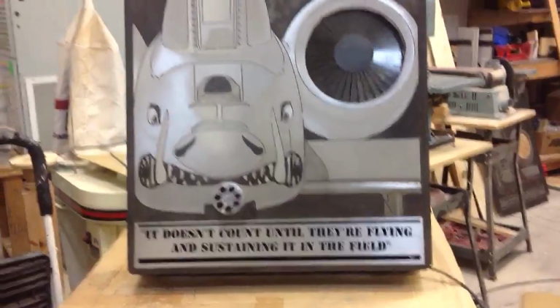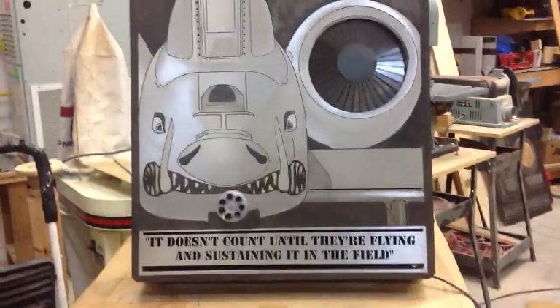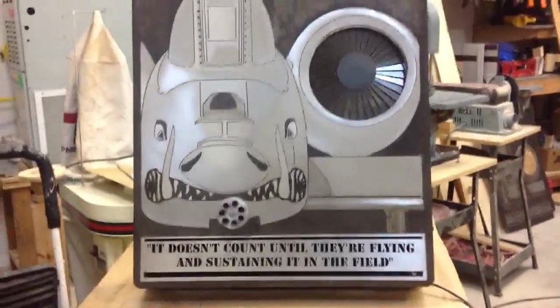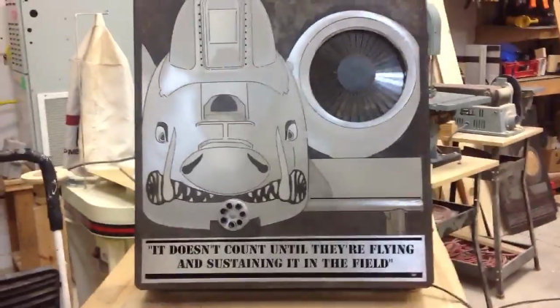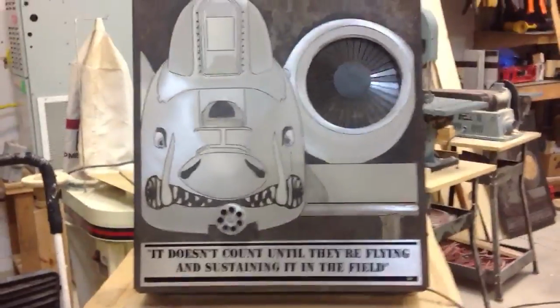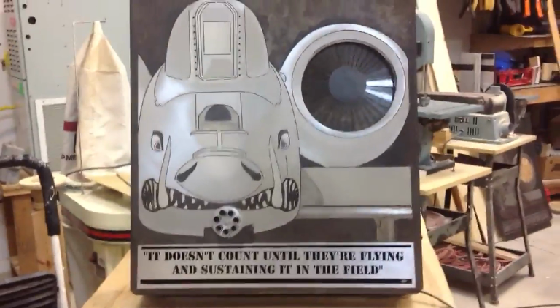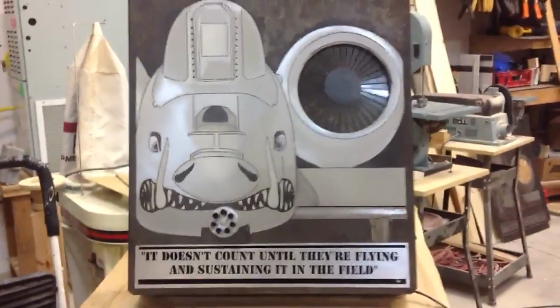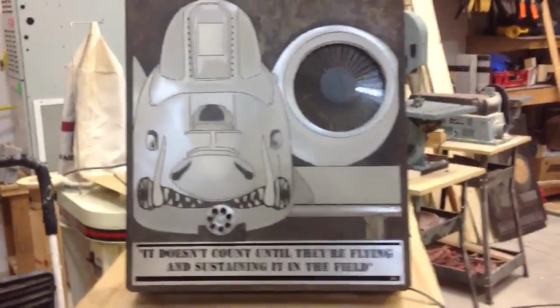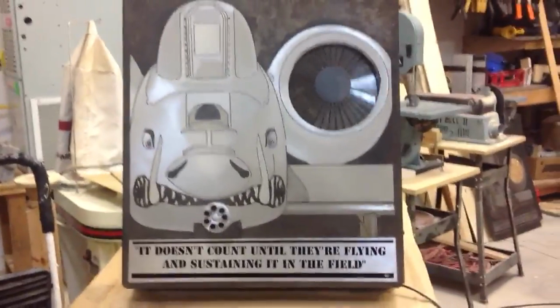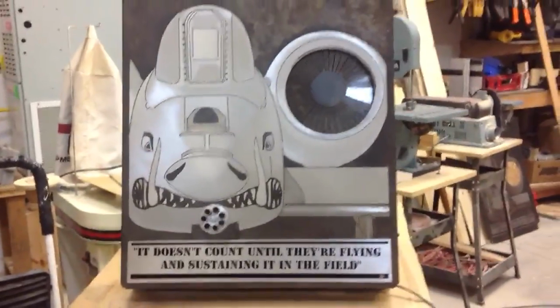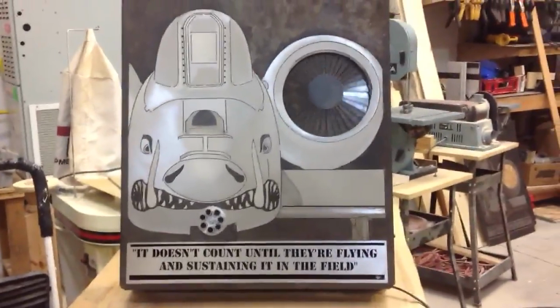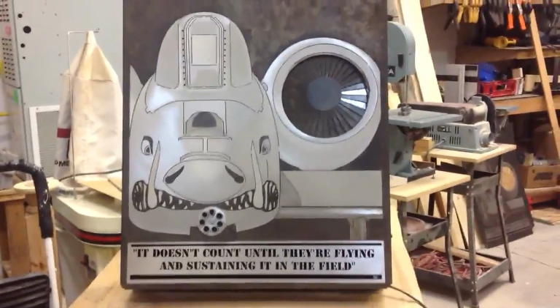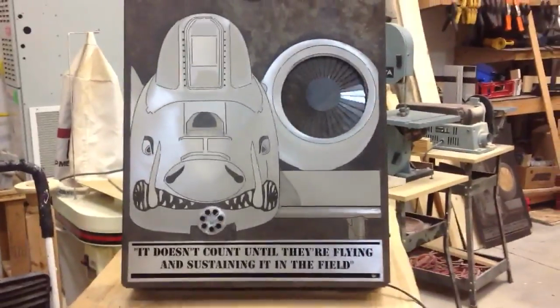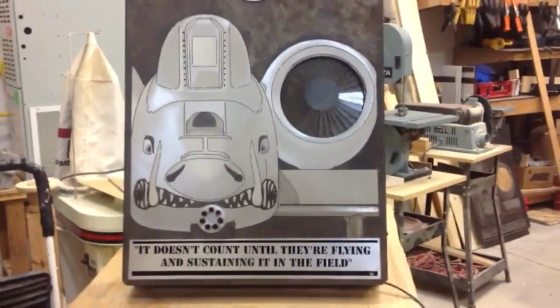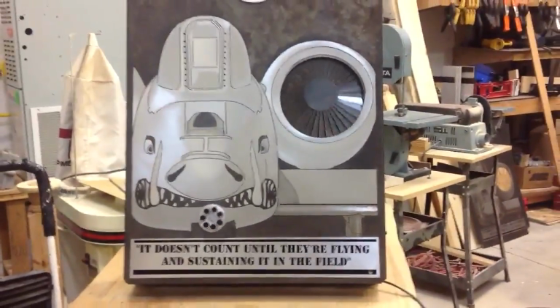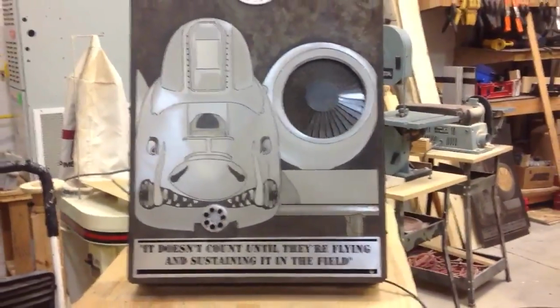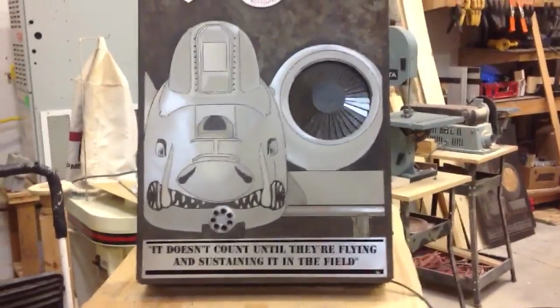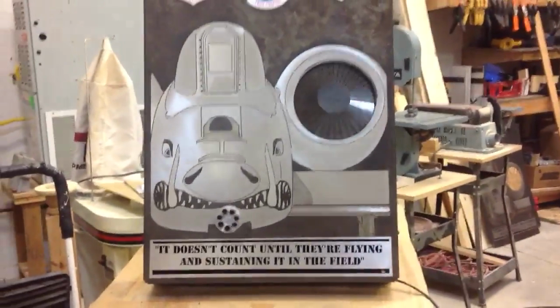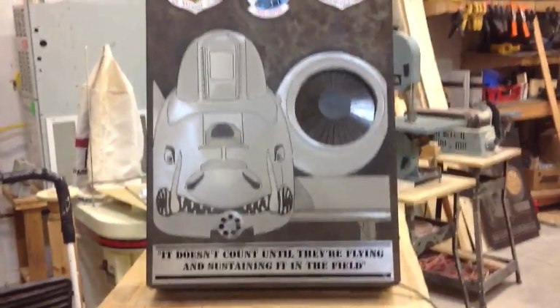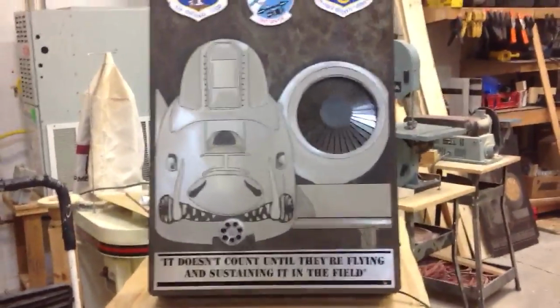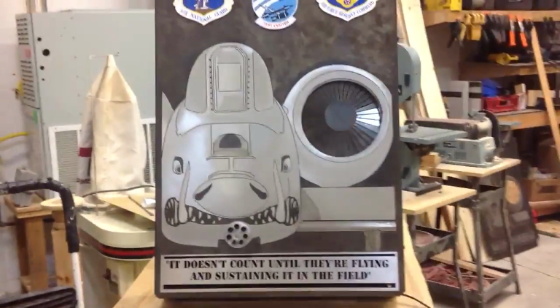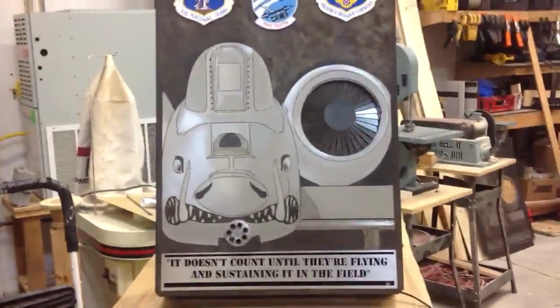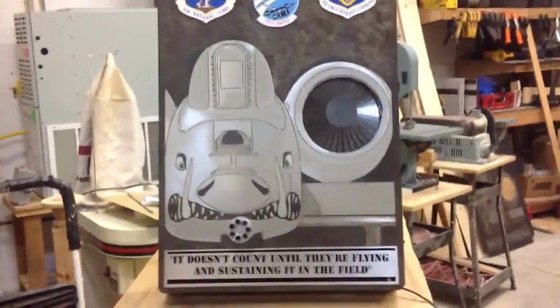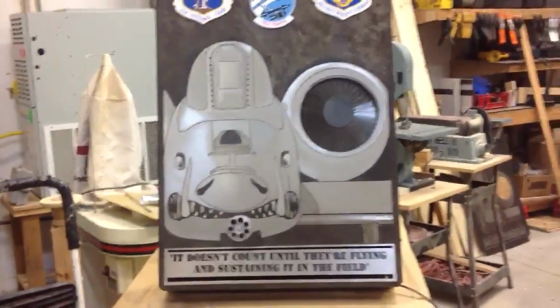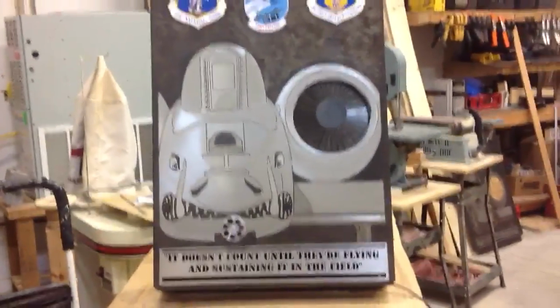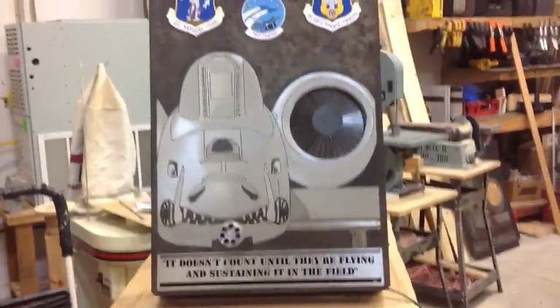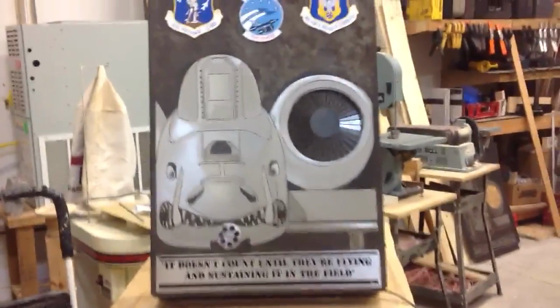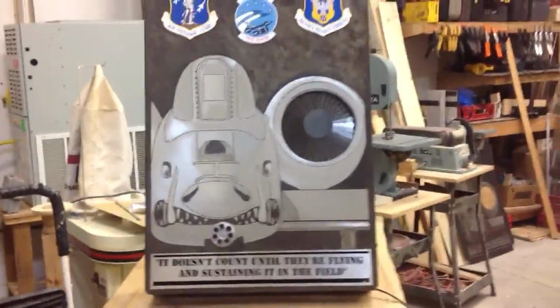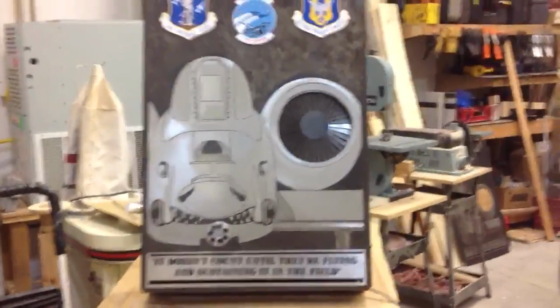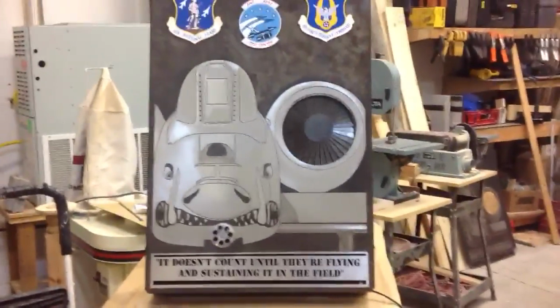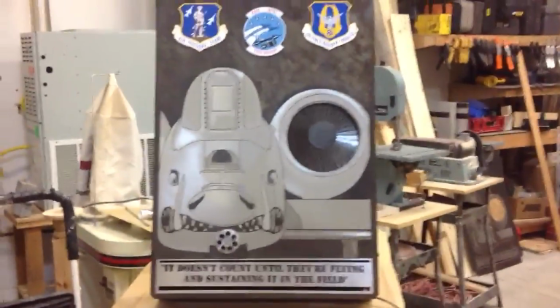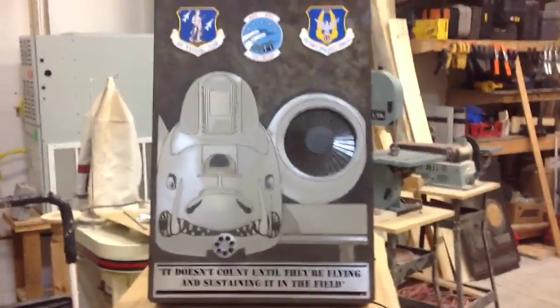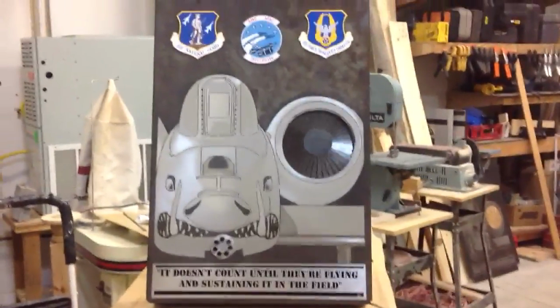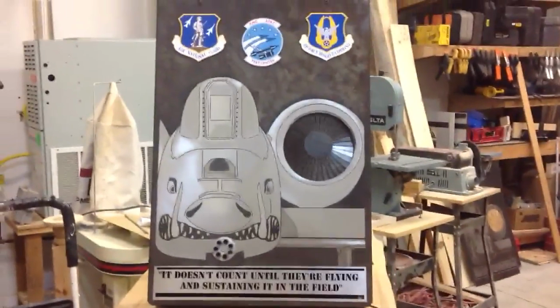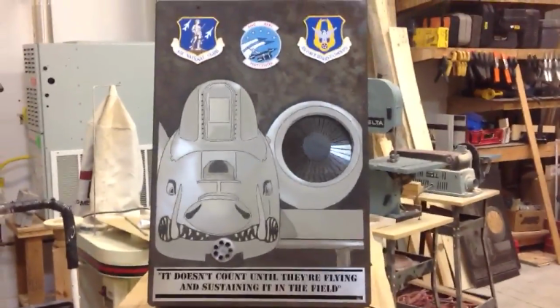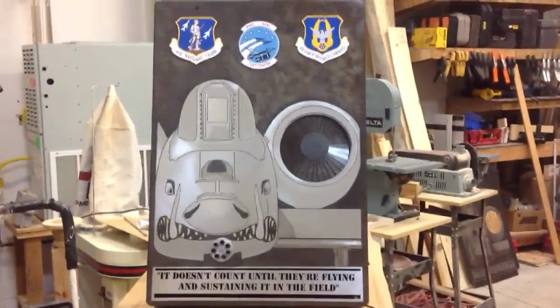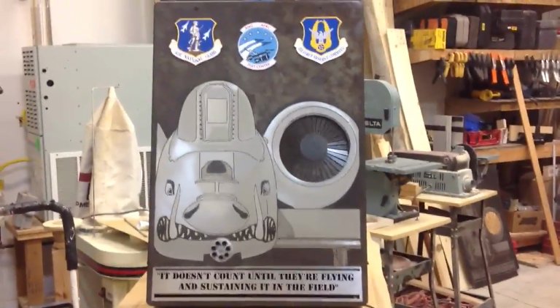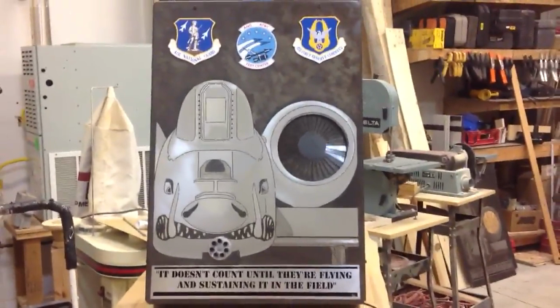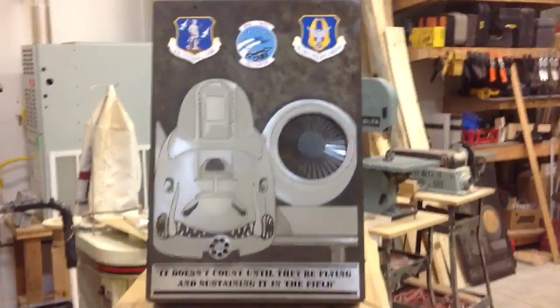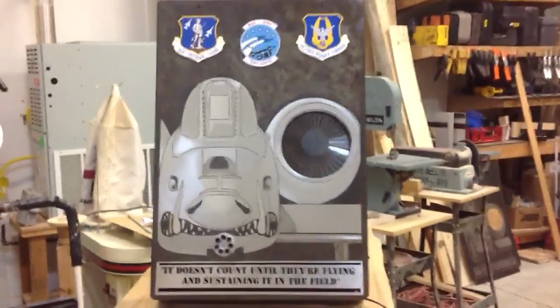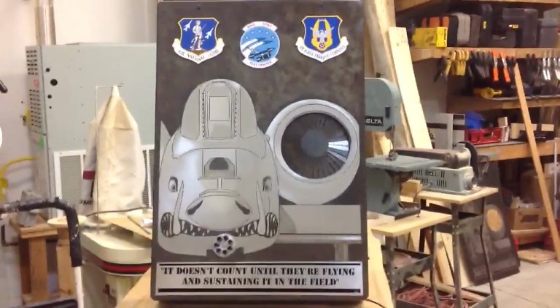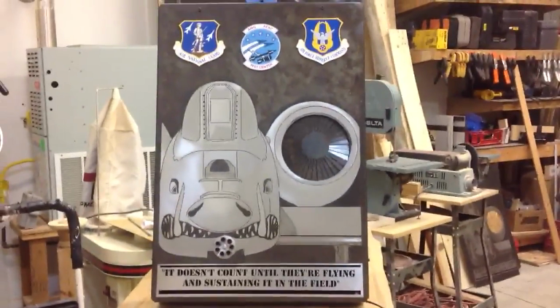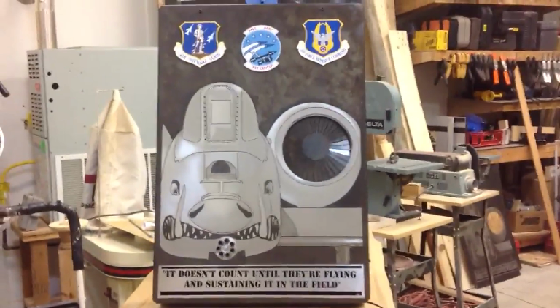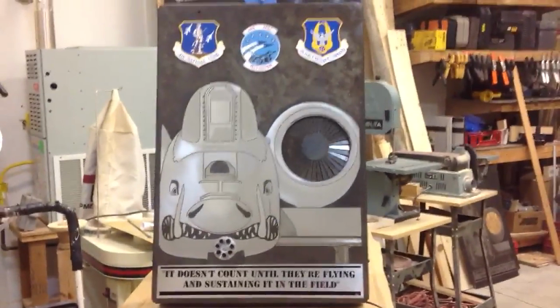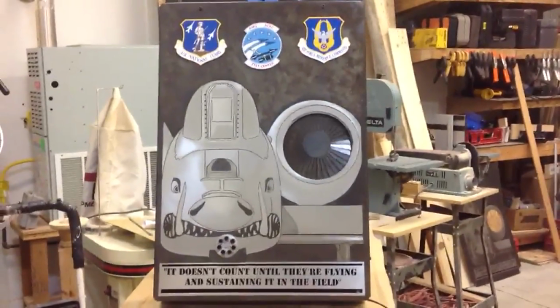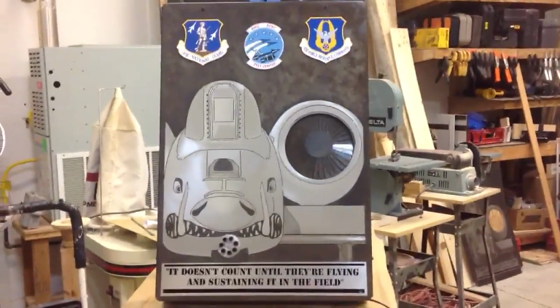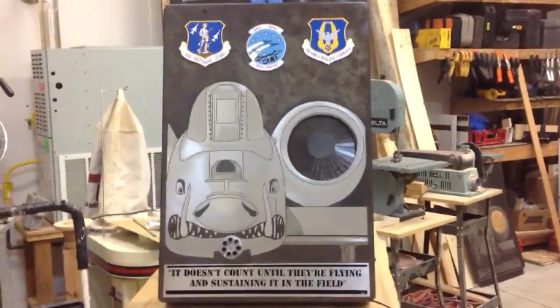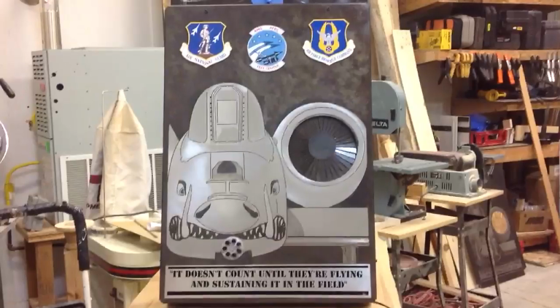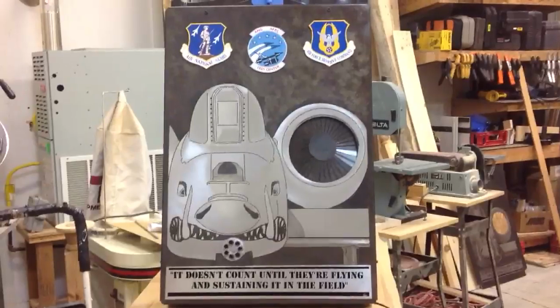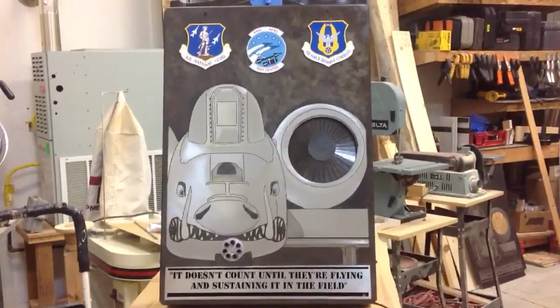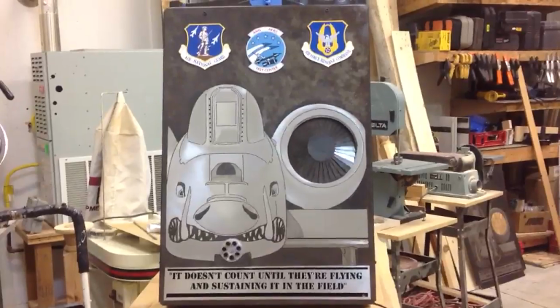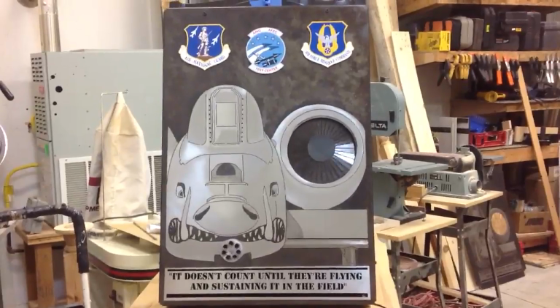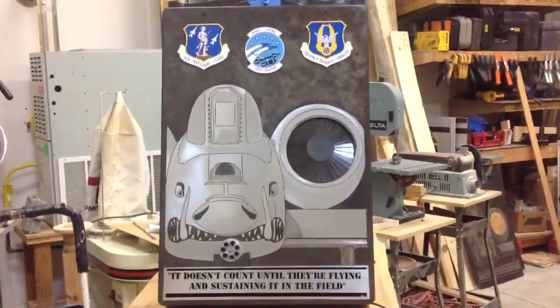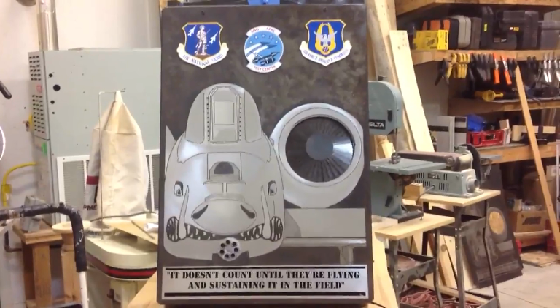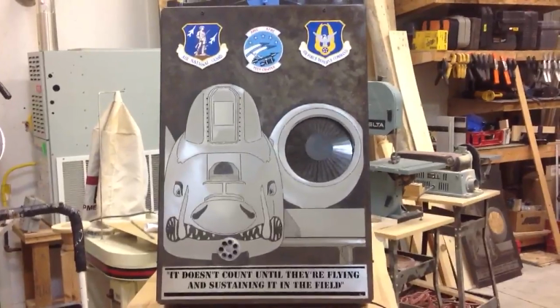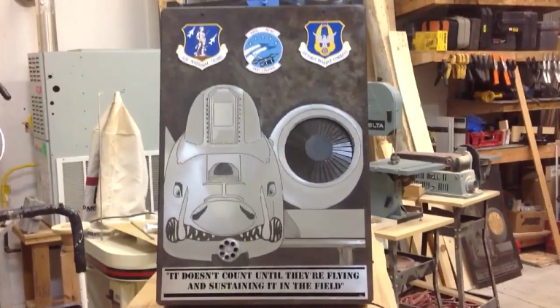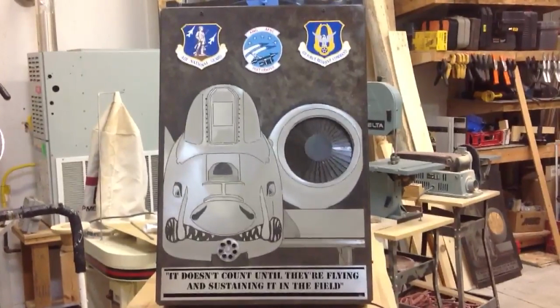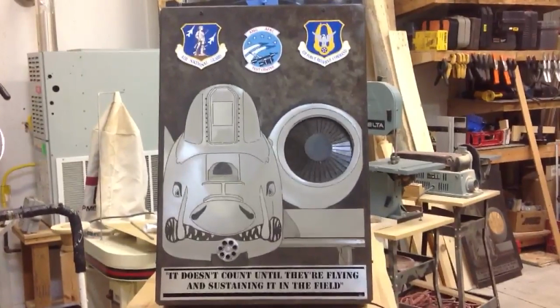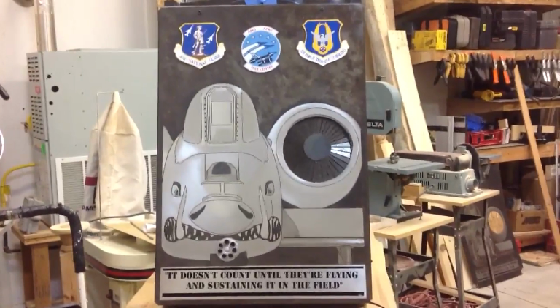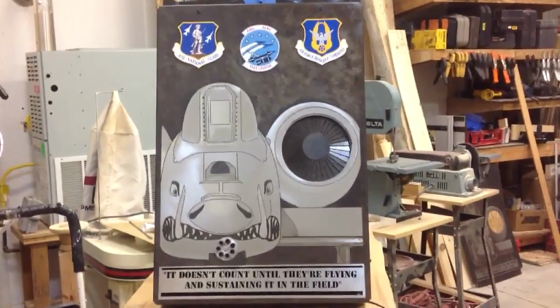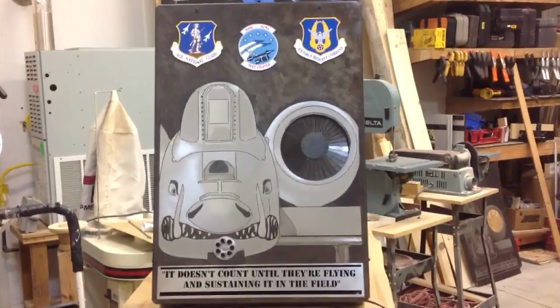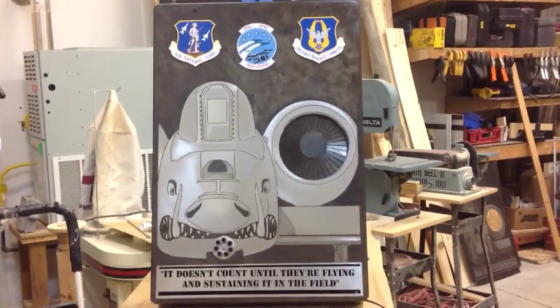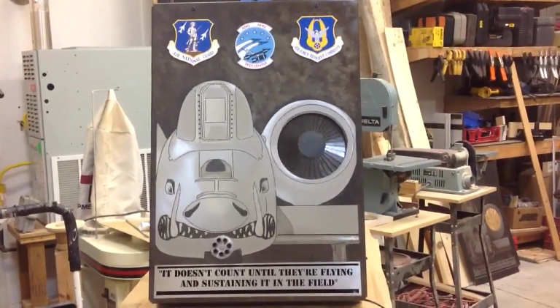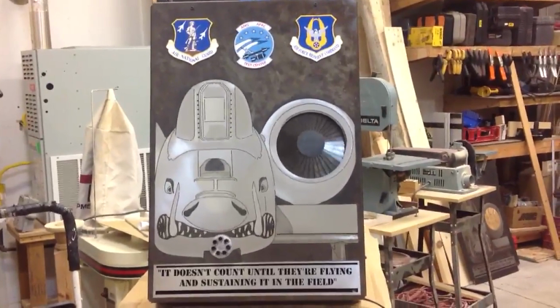I wanted you to see it. I hope you like it. And I'm sure I'll be doing some more stuff in stainless steel here in the future. Thank you.